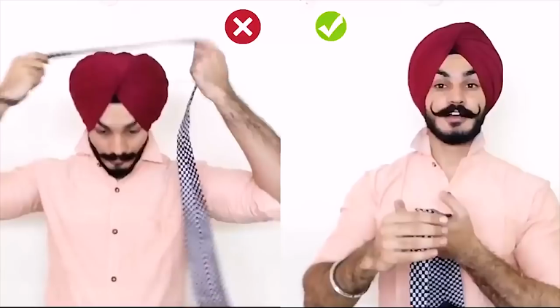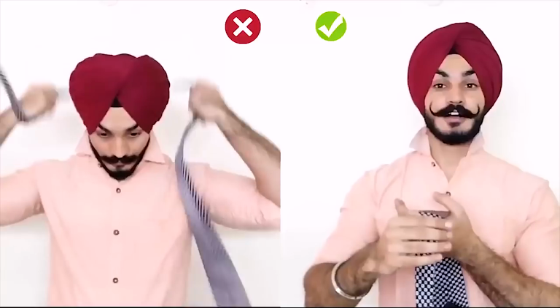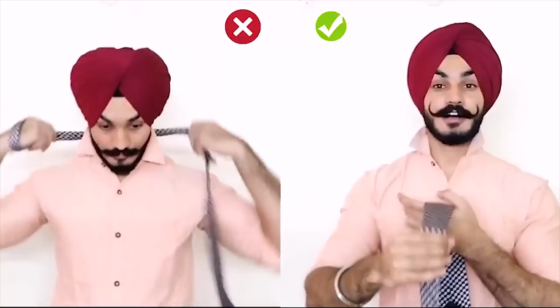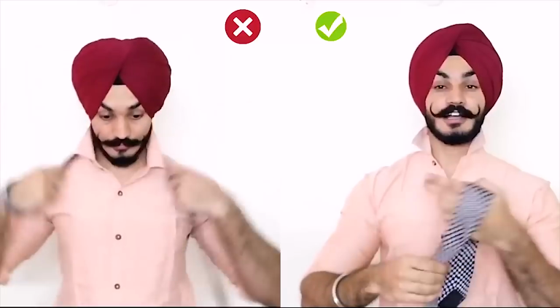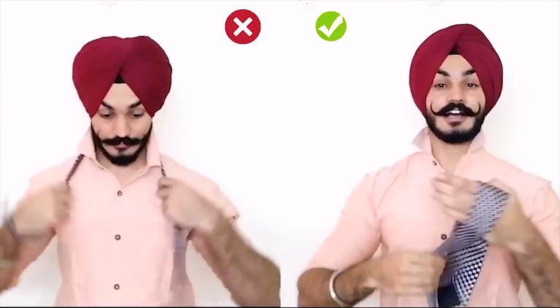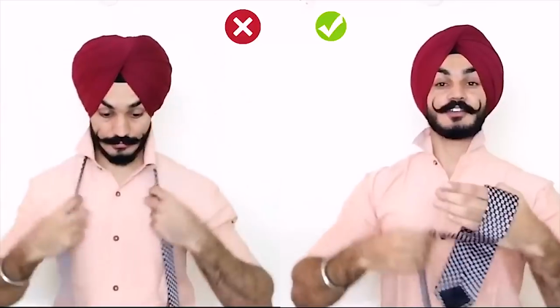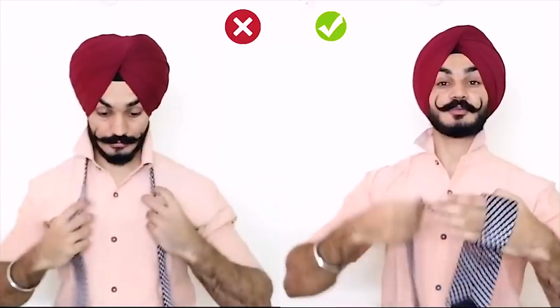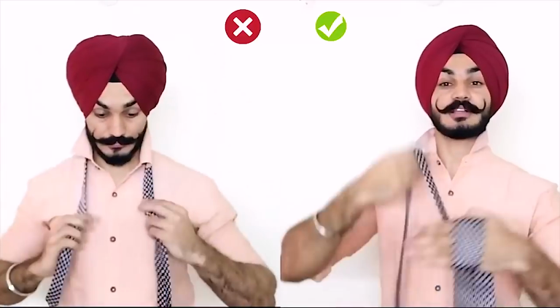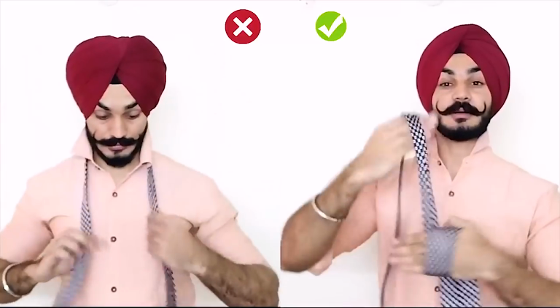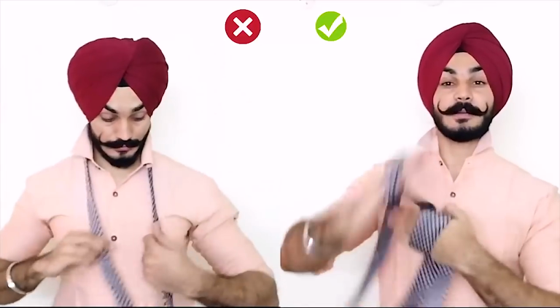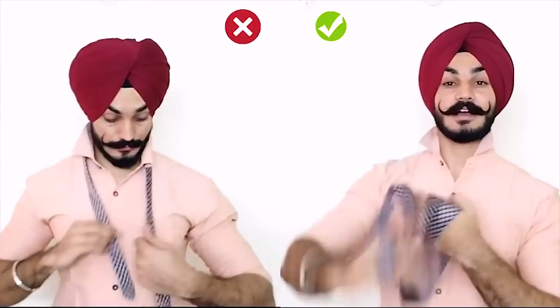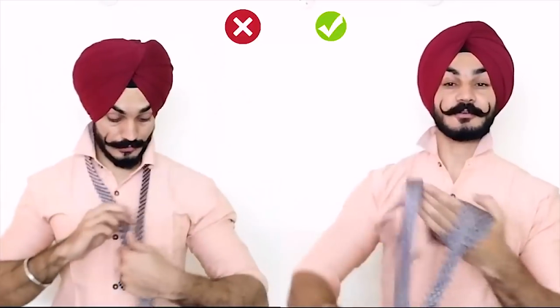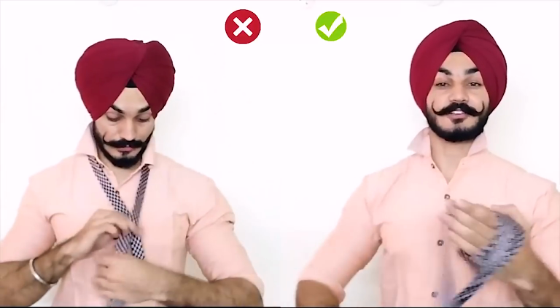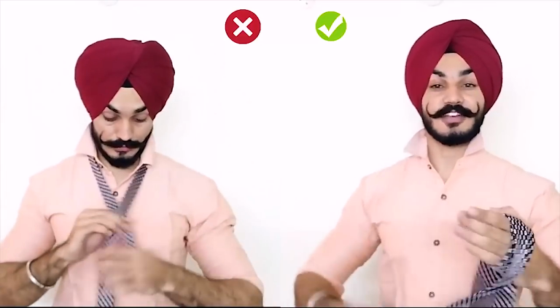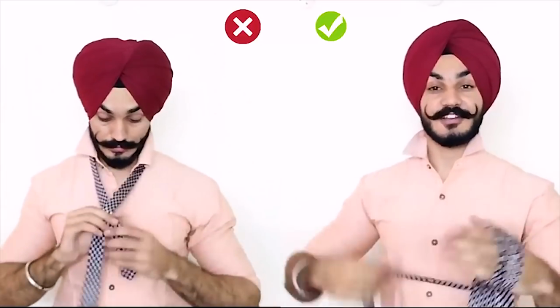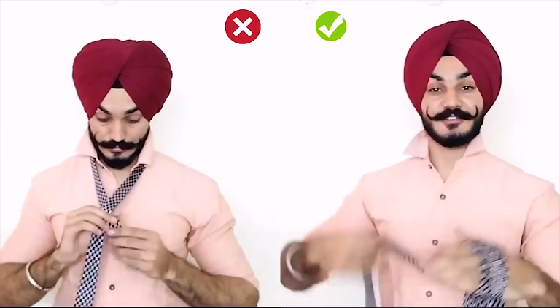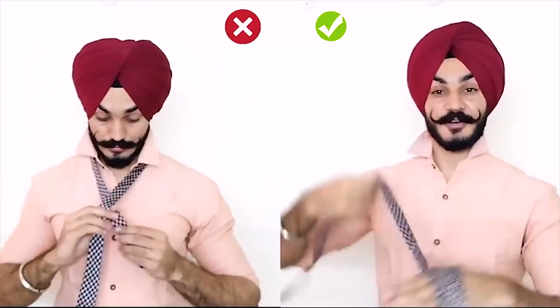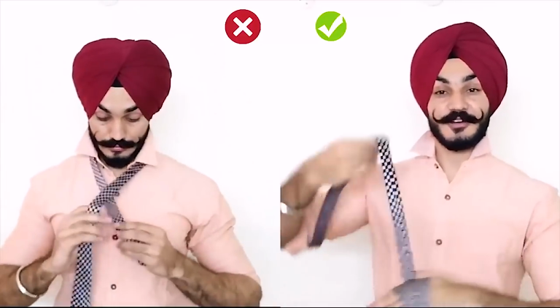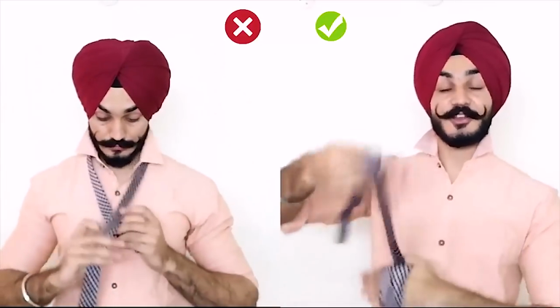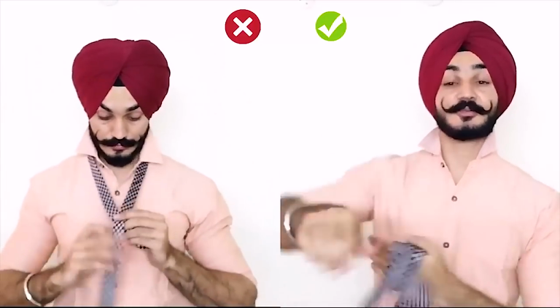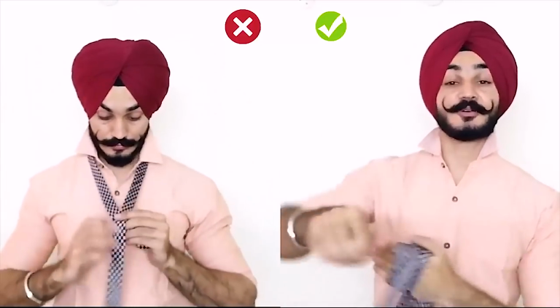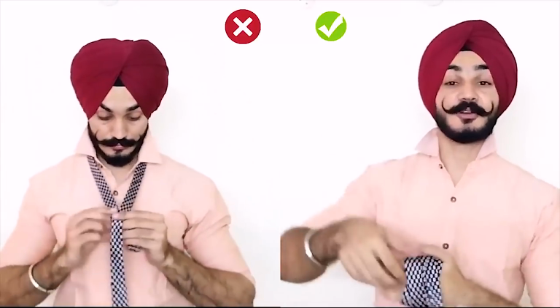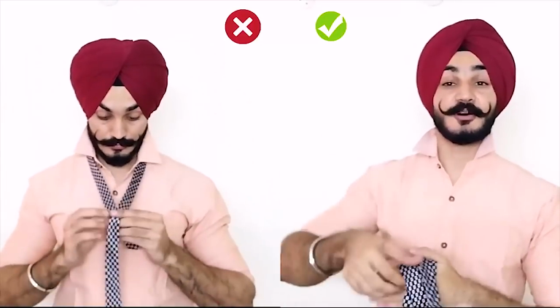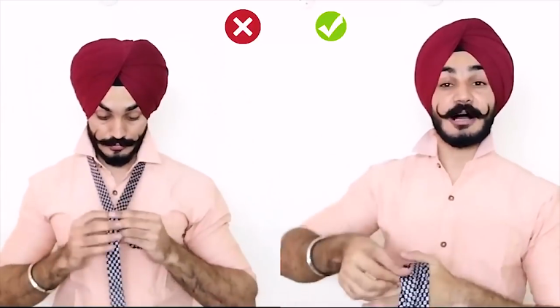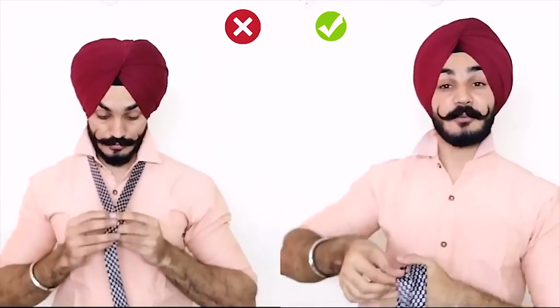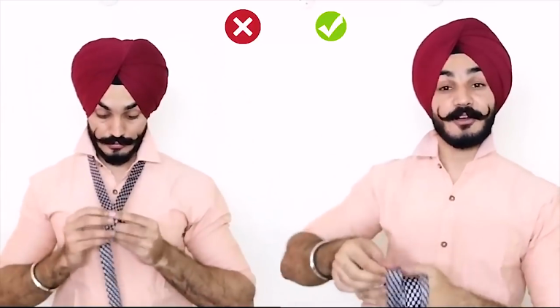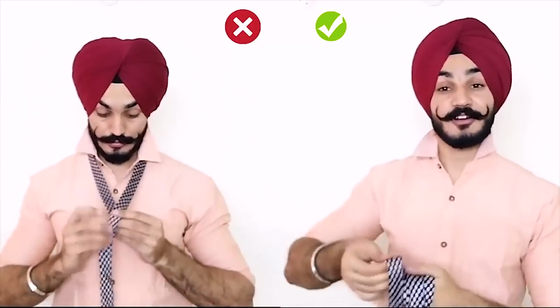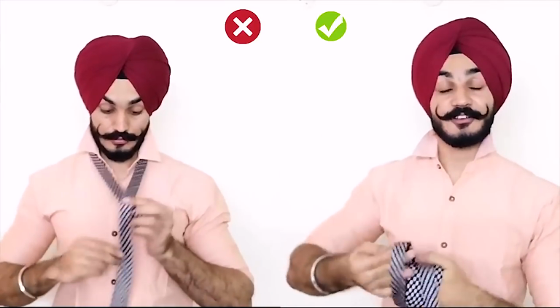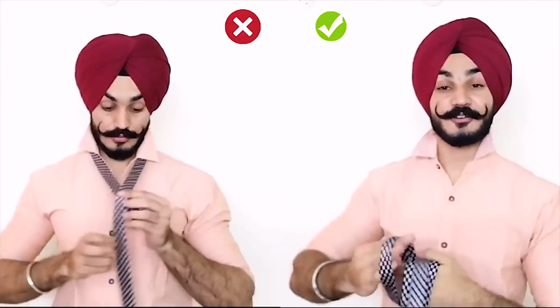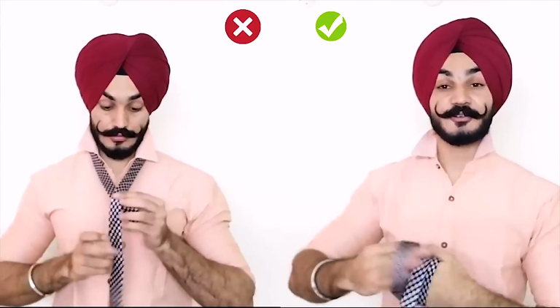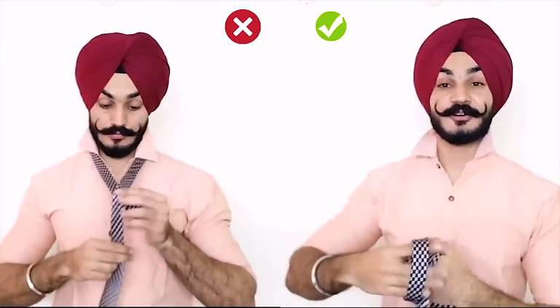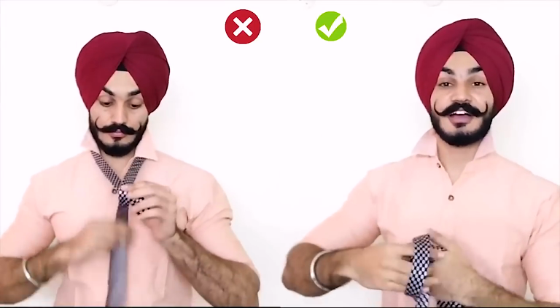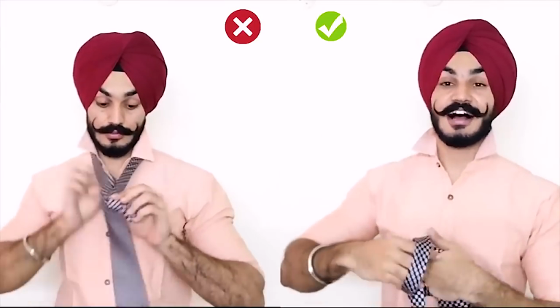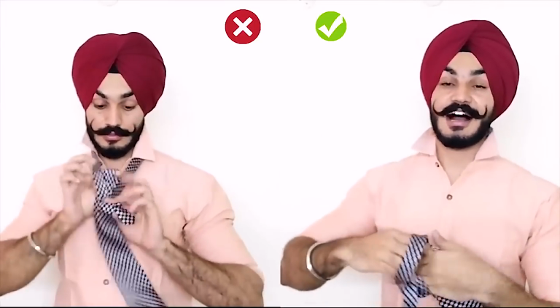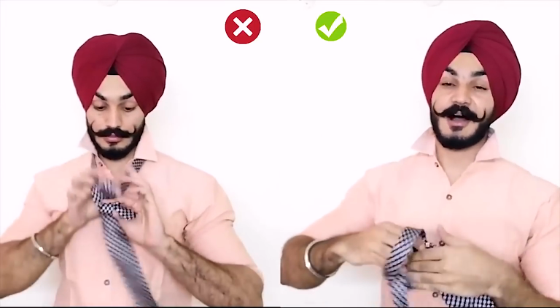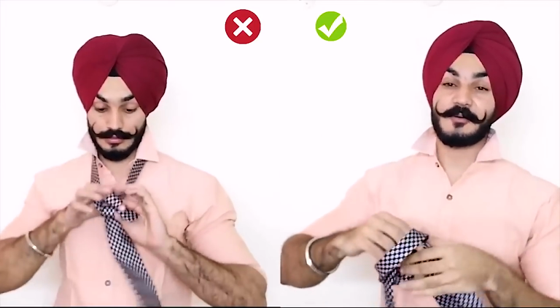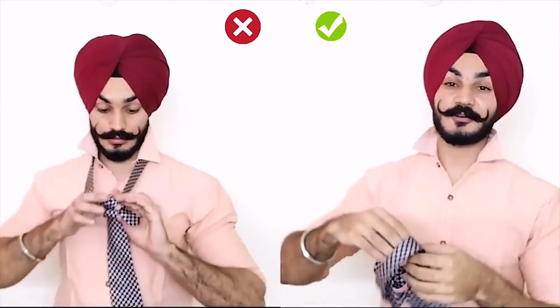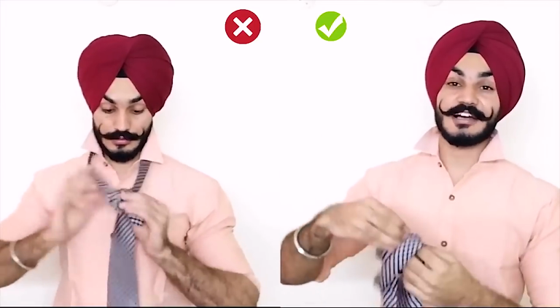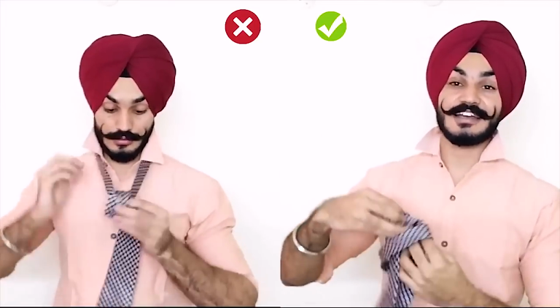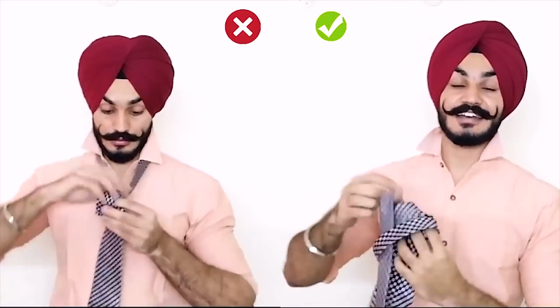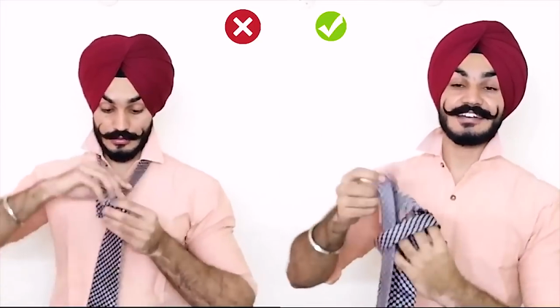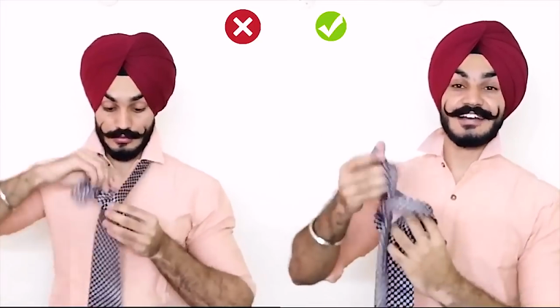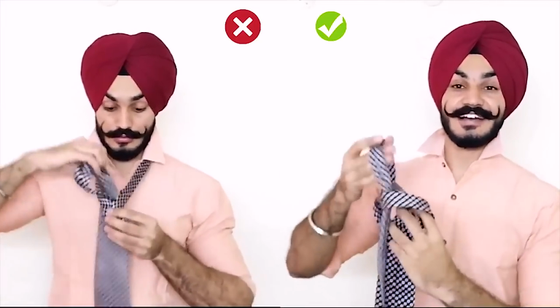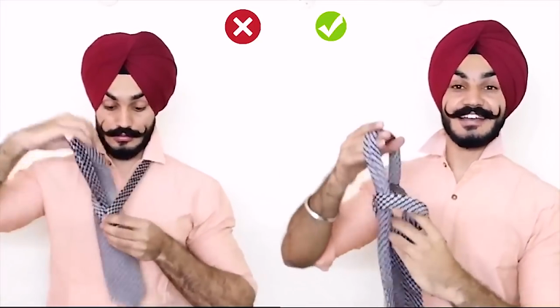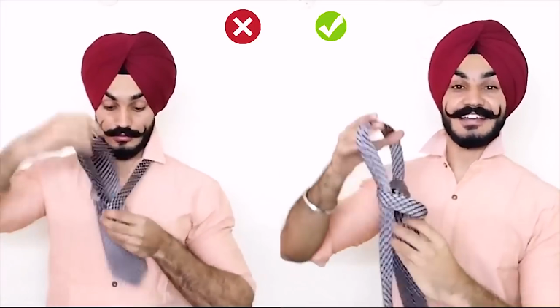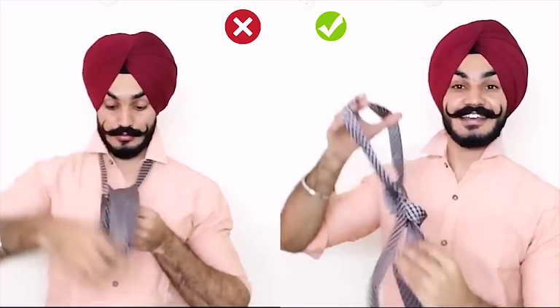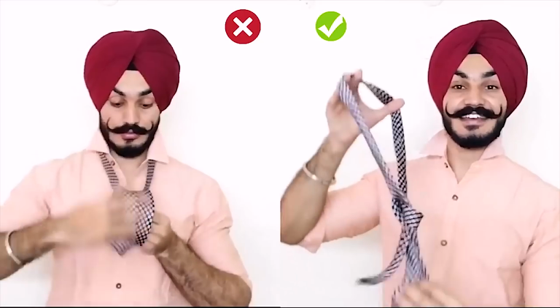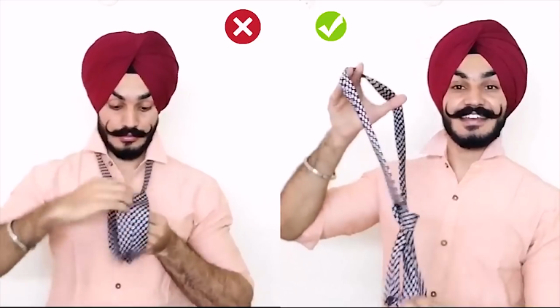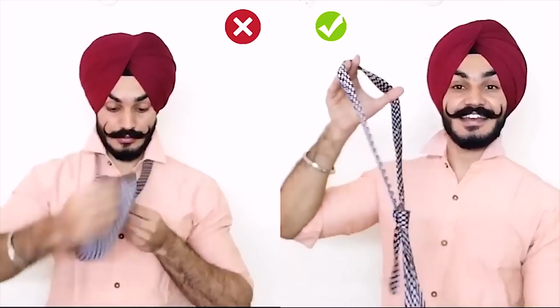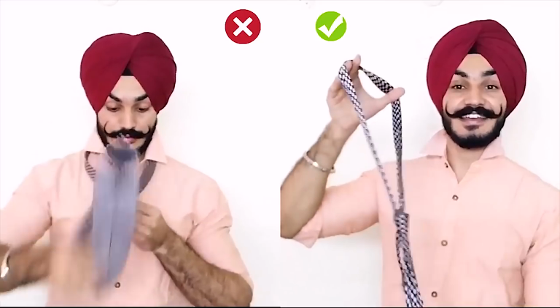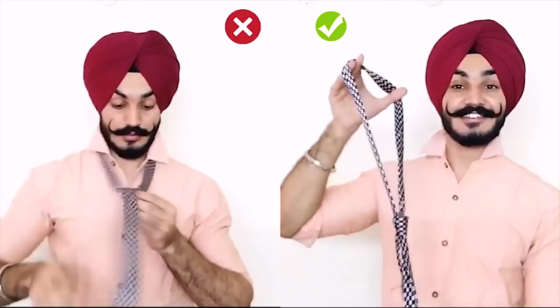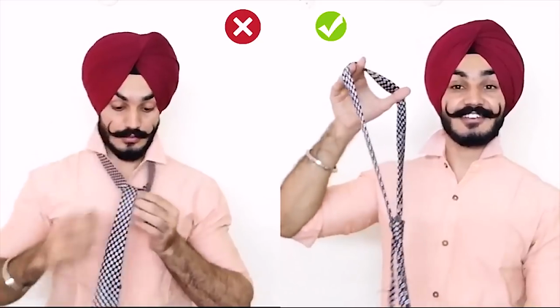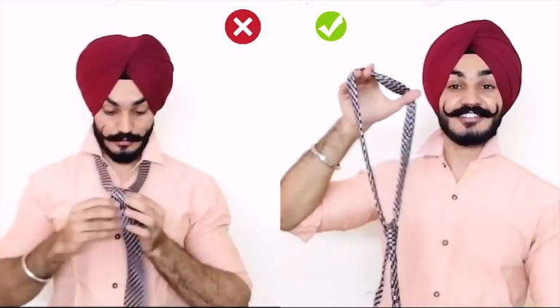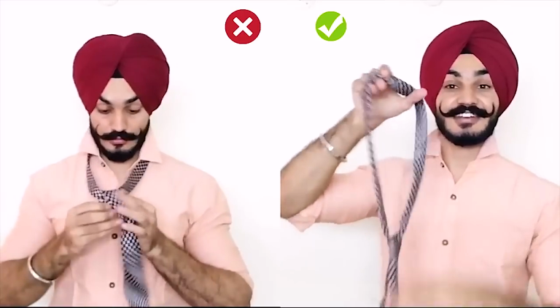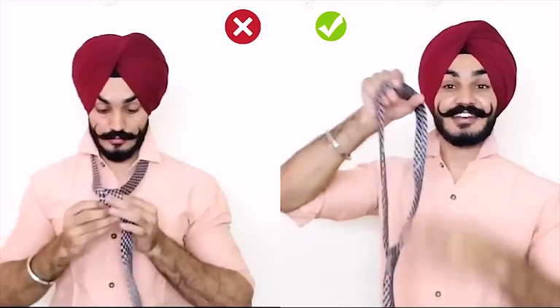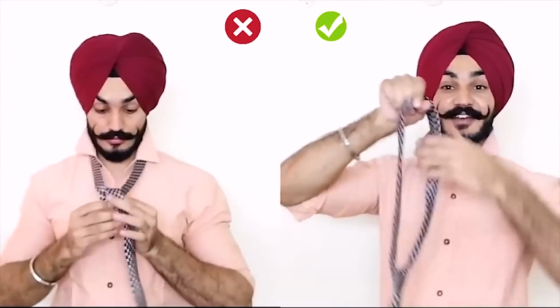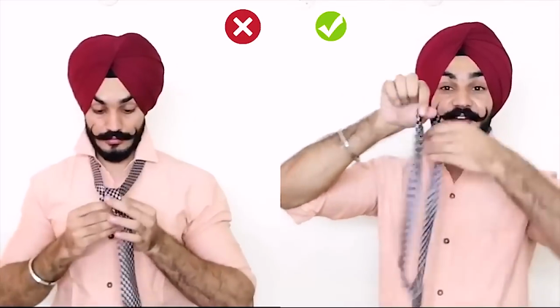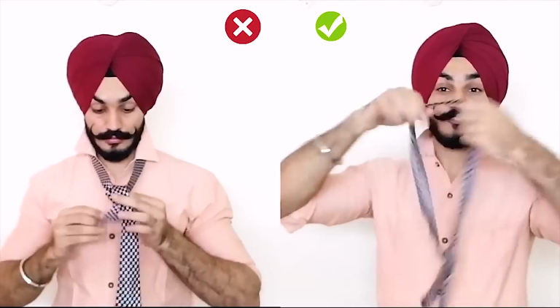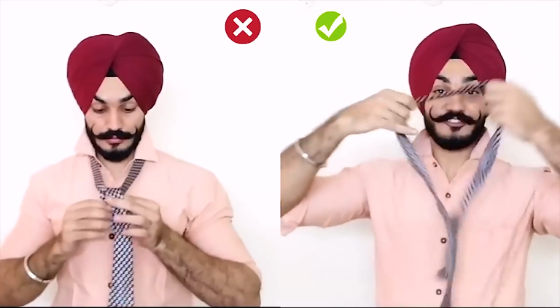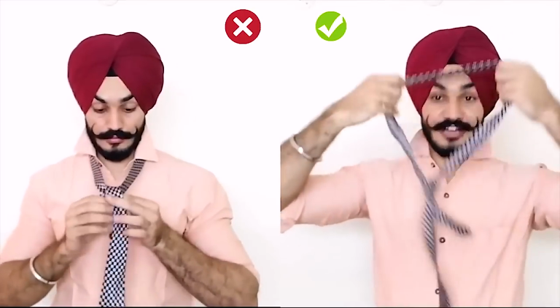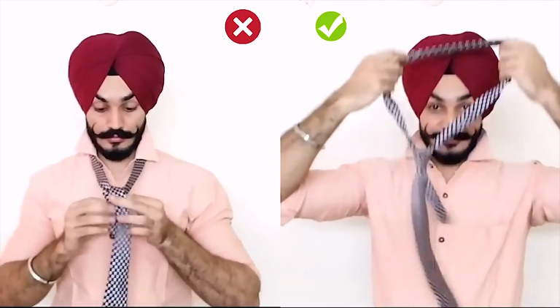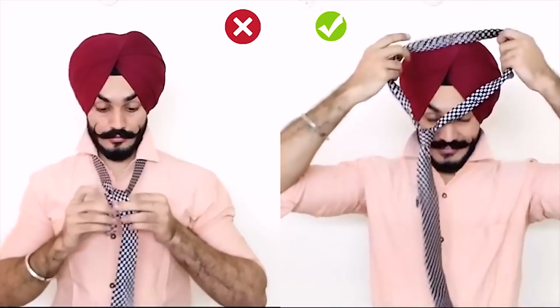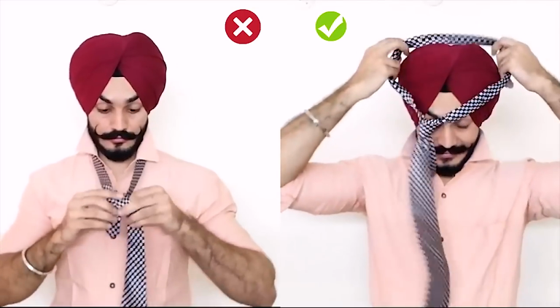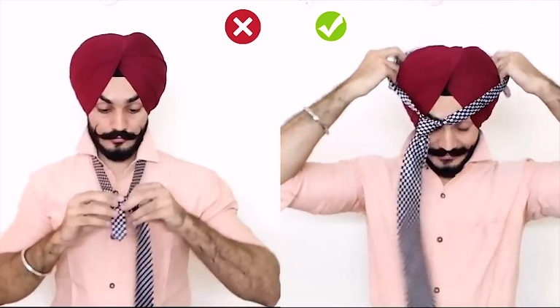Hi guys, welcome back to my channel. In today's video I'm going to teach you how to tie a tie in just five seconds.